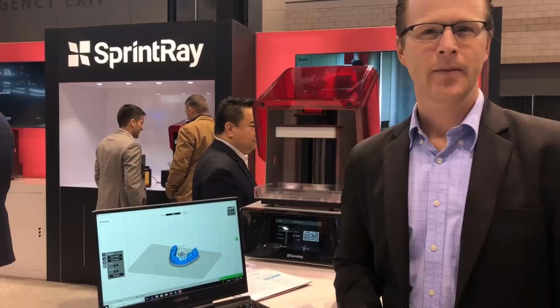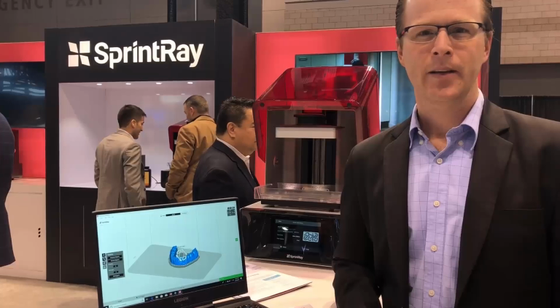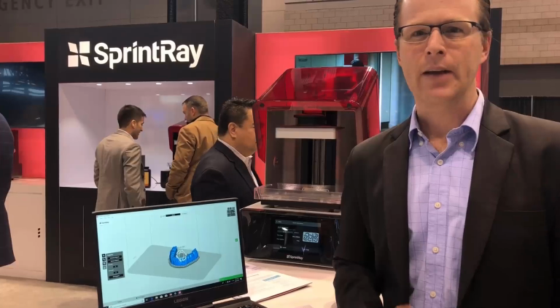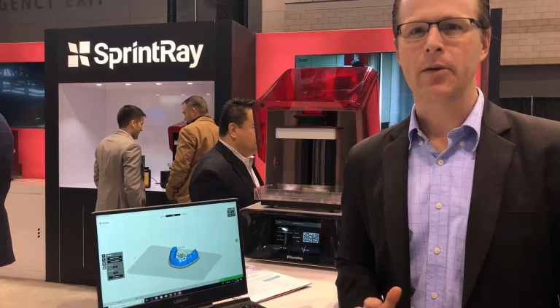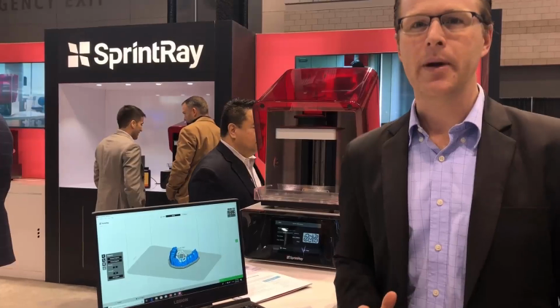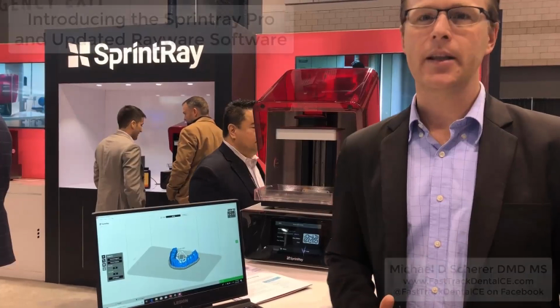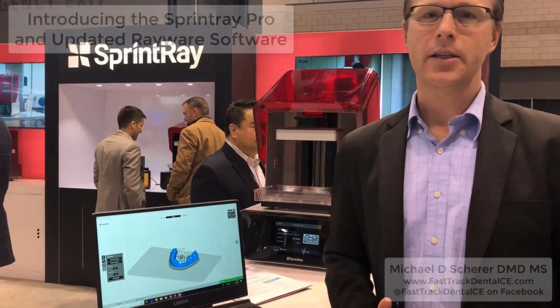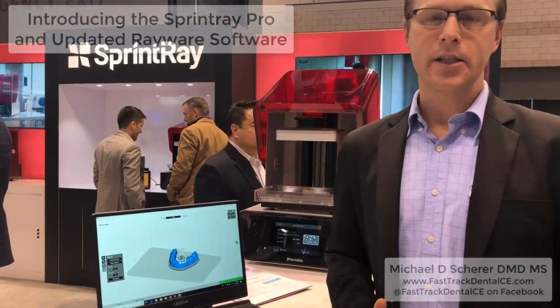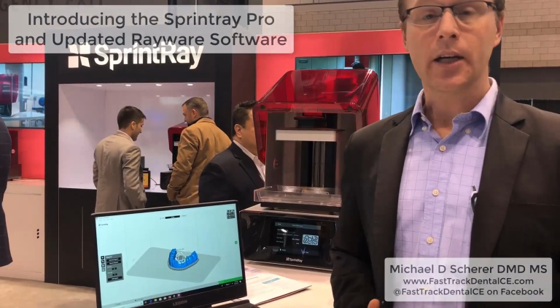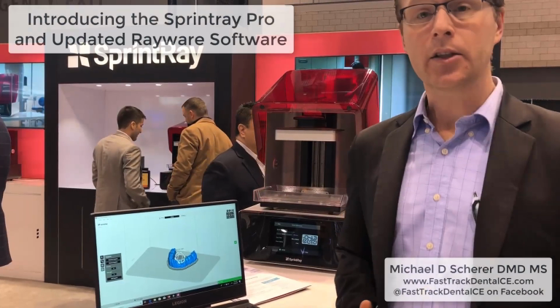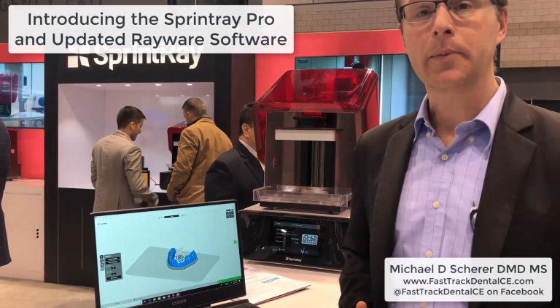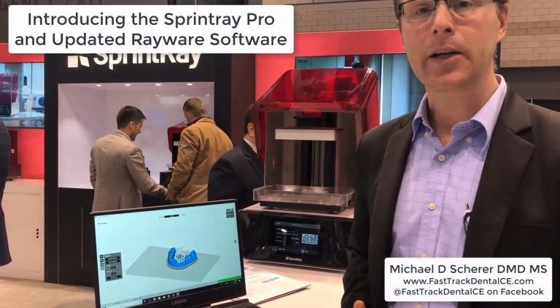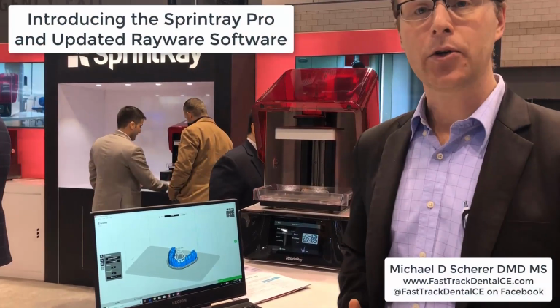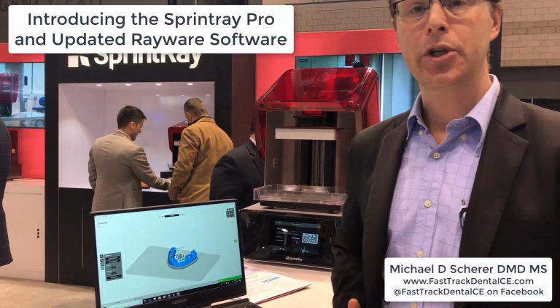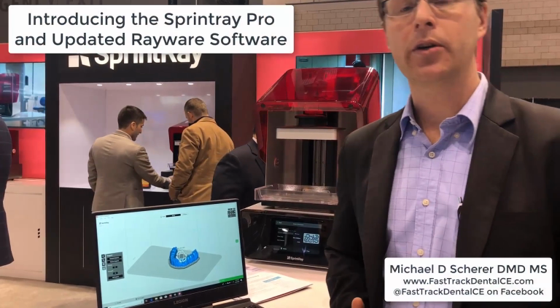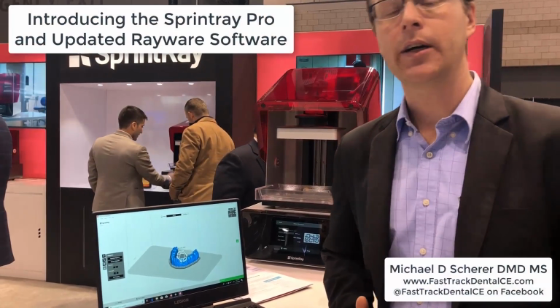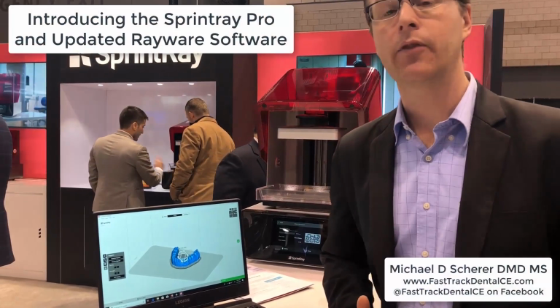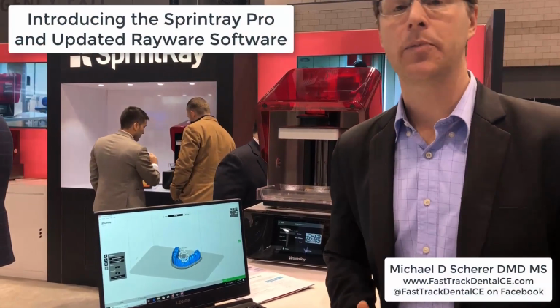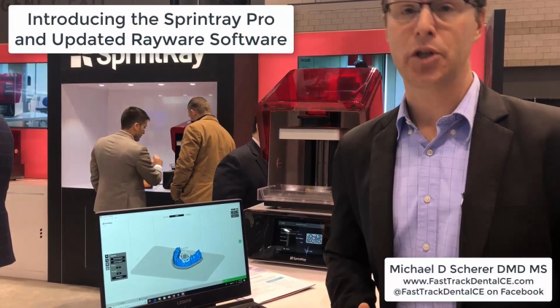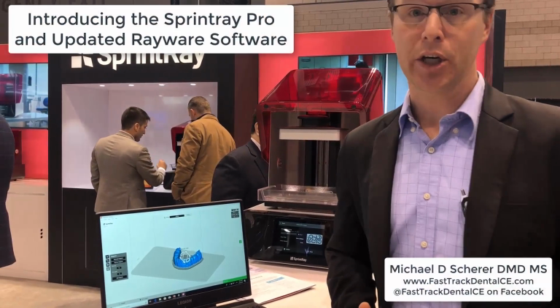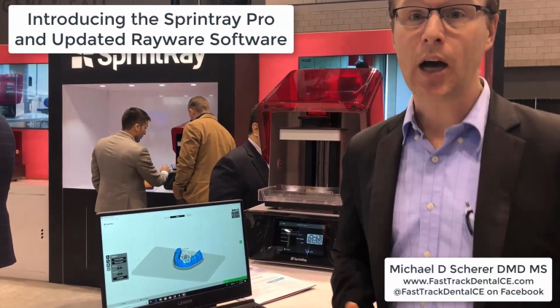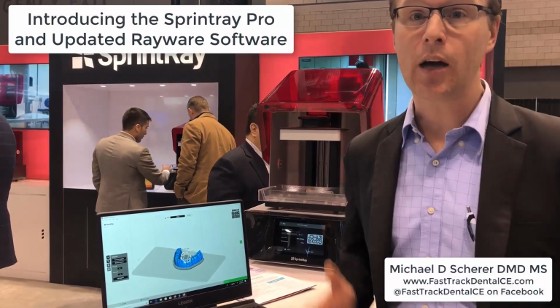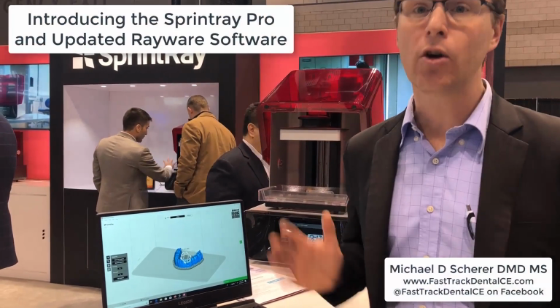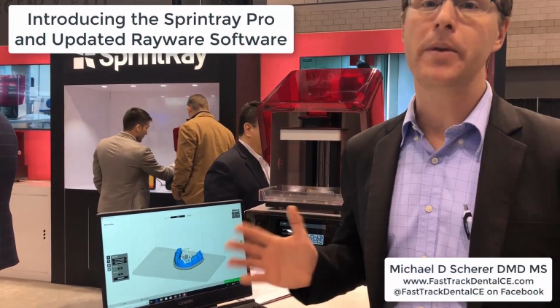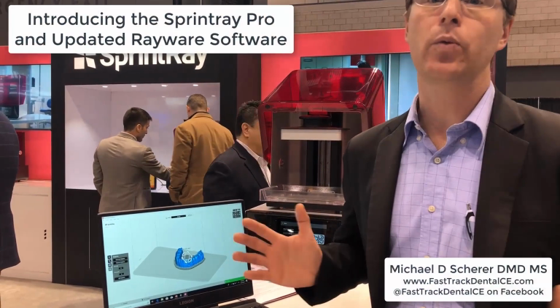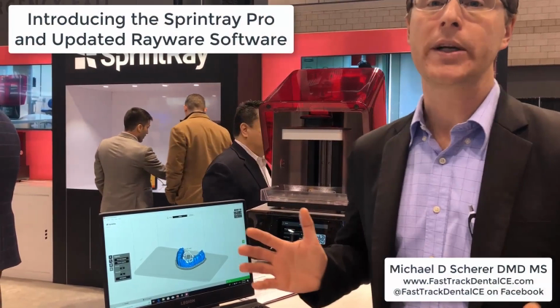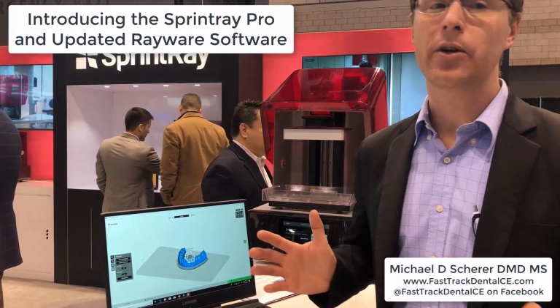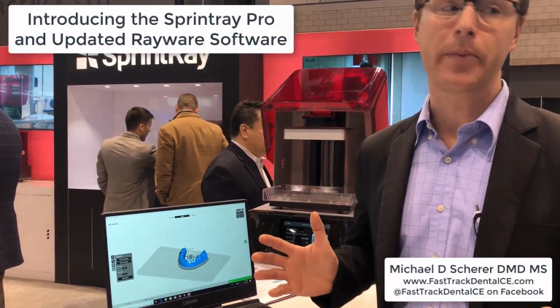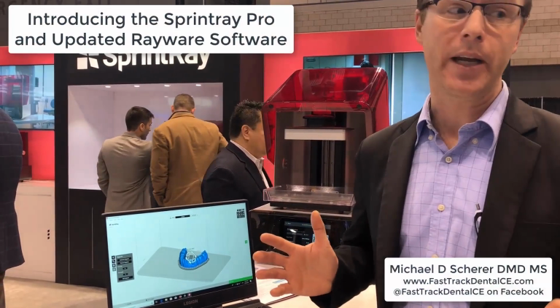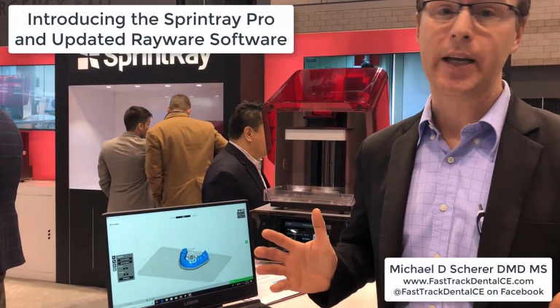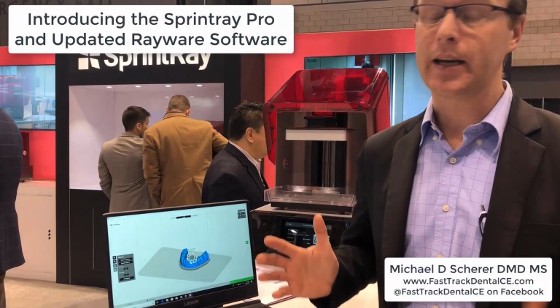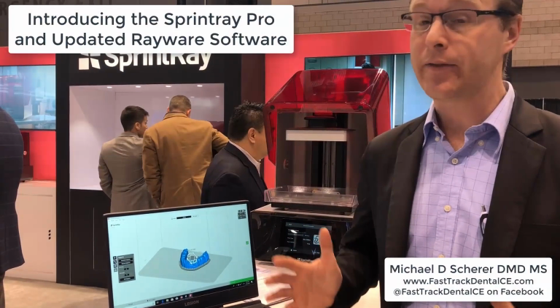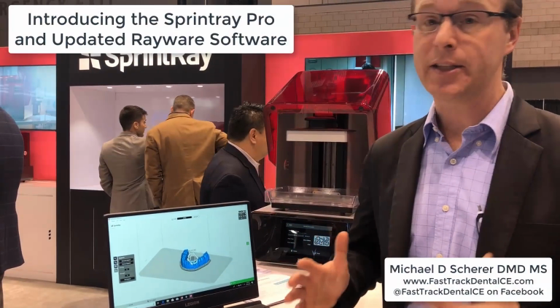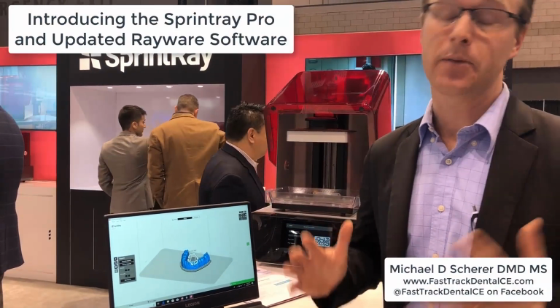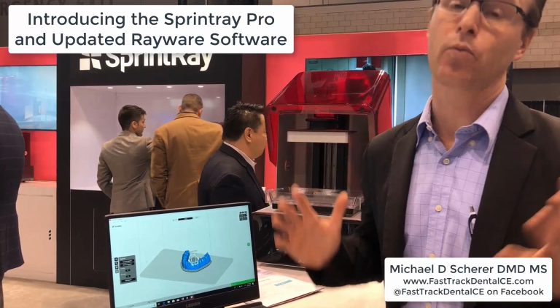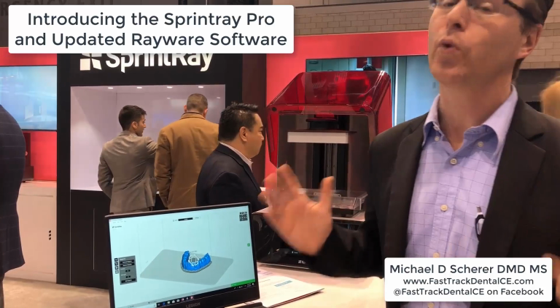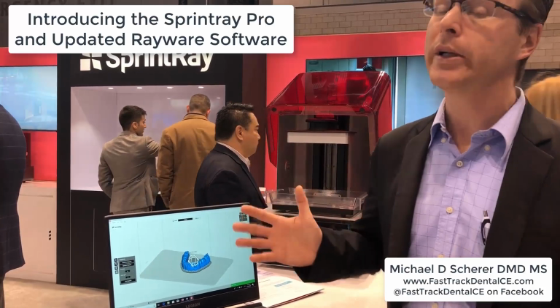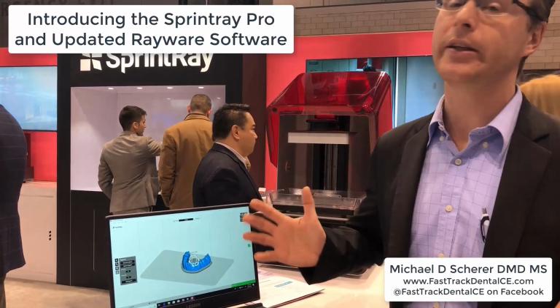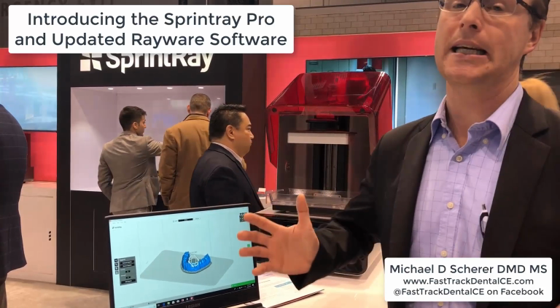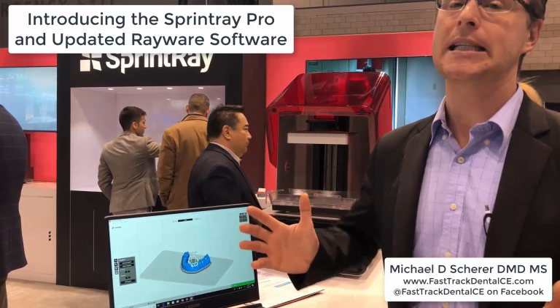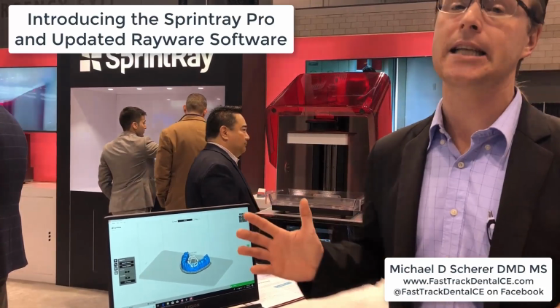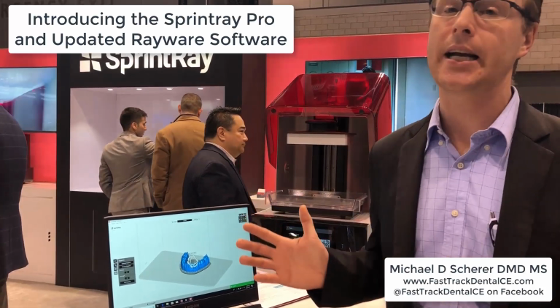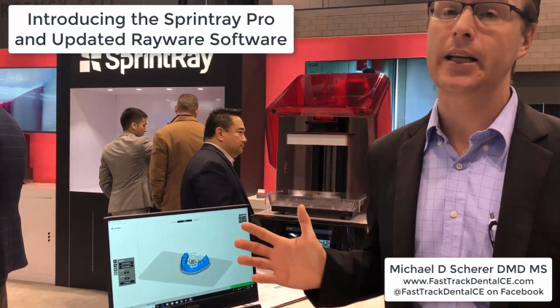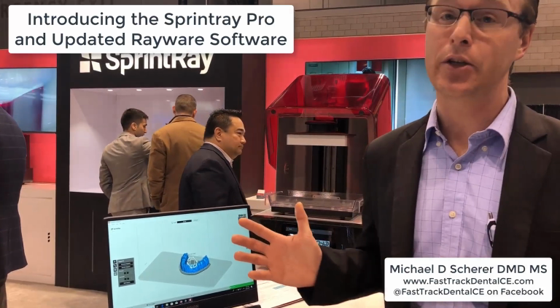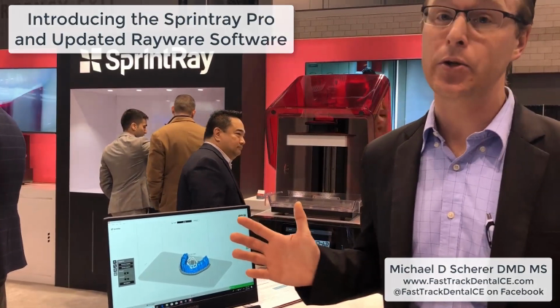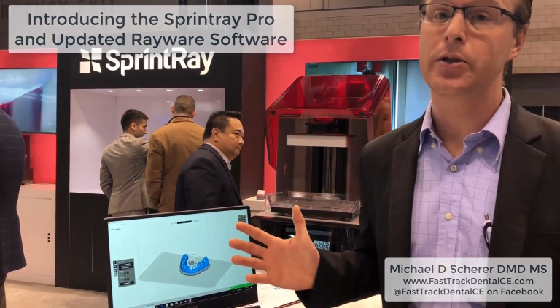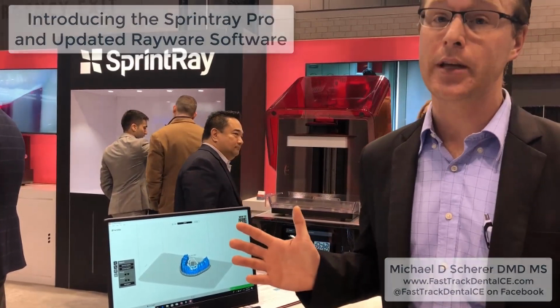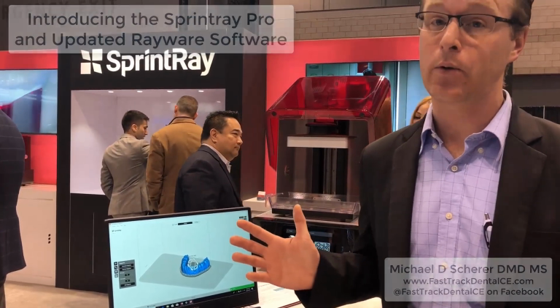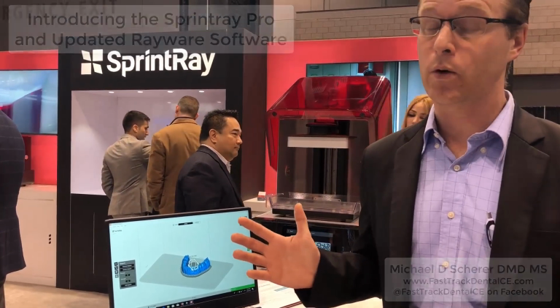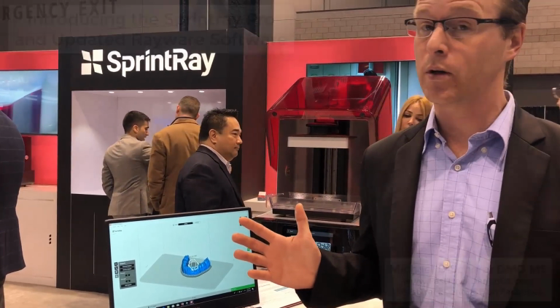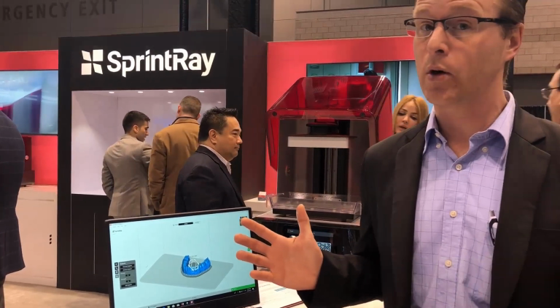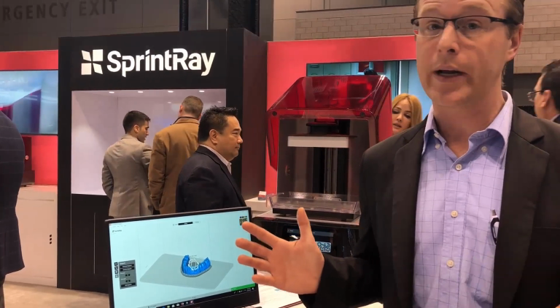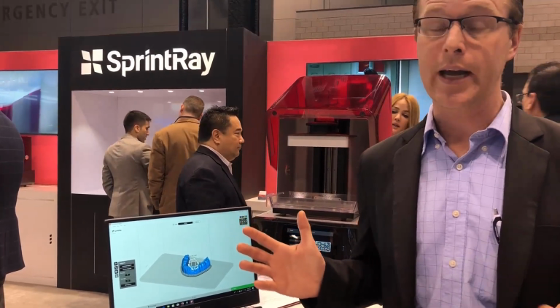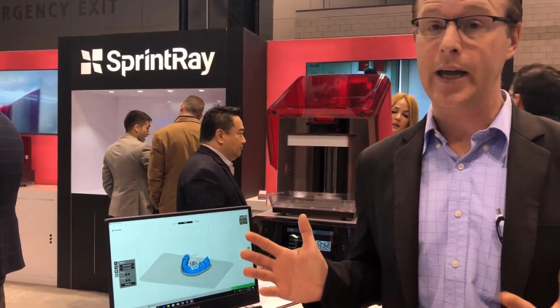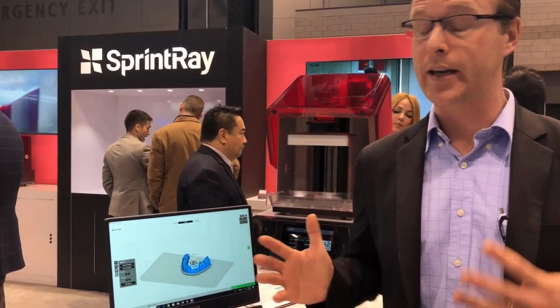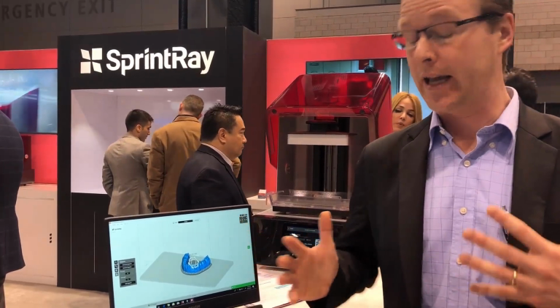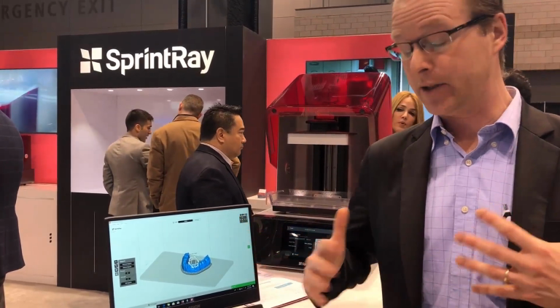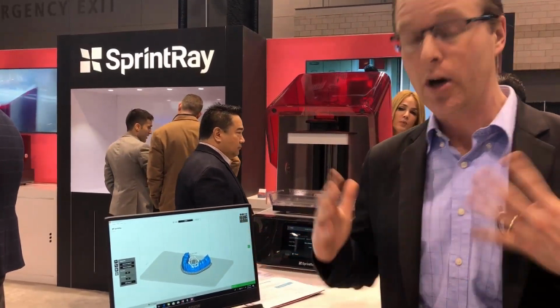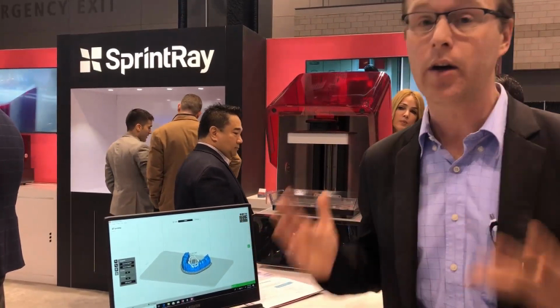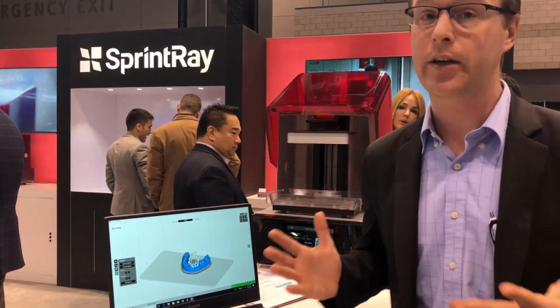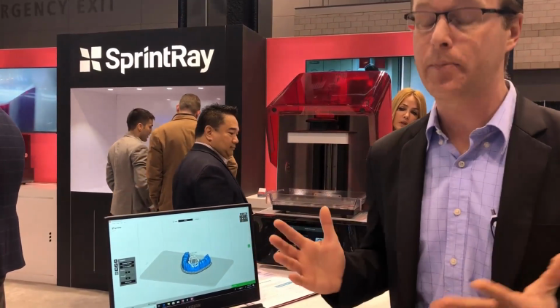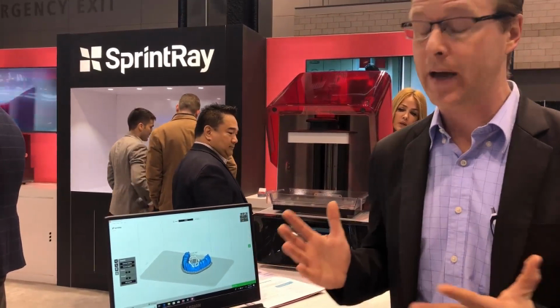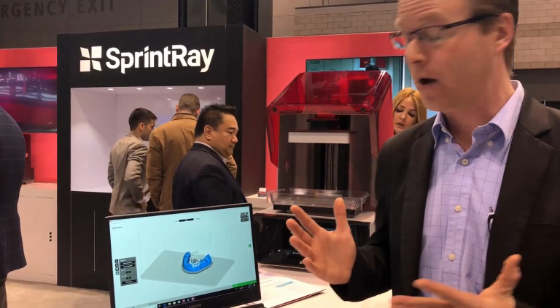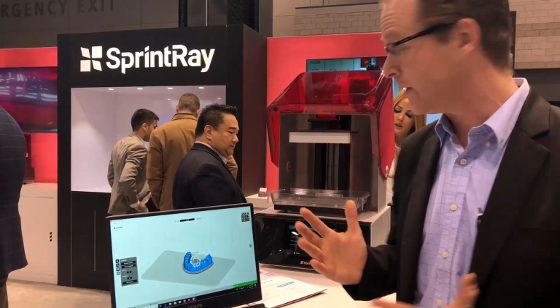Hey everybody, this is Dr. Michael Shearer here from the Chicago Midwinter Meeting, and I've got some really exciting news that we're going ahead and talking about.